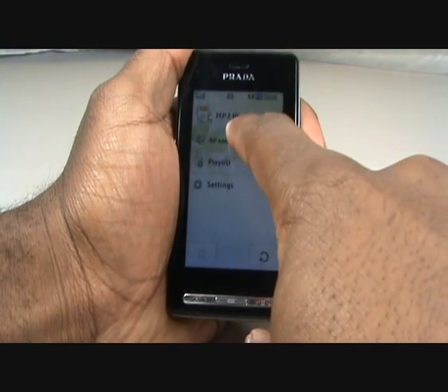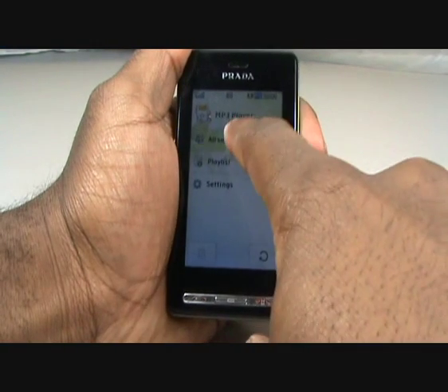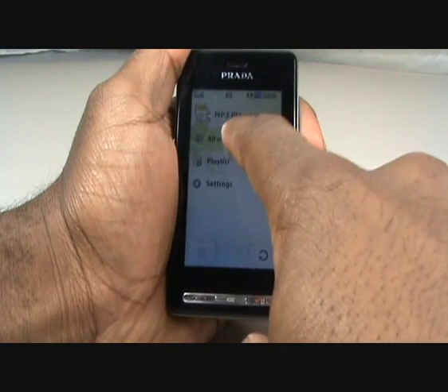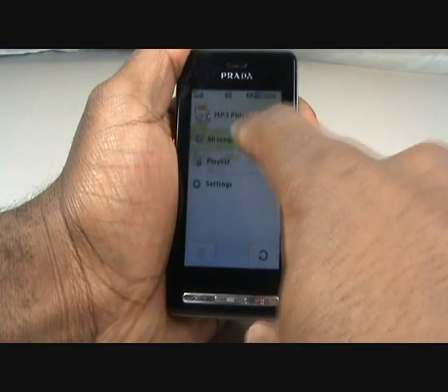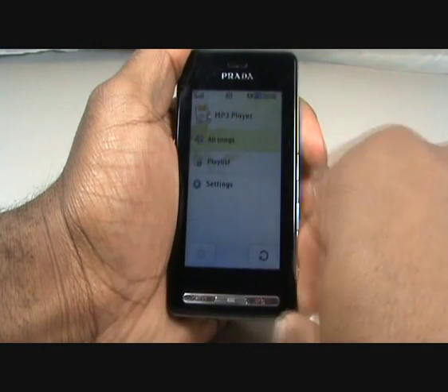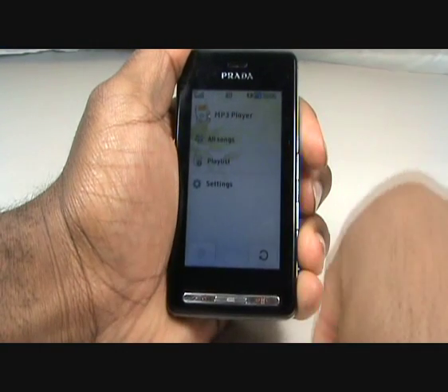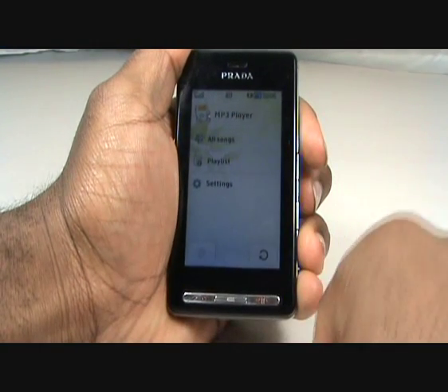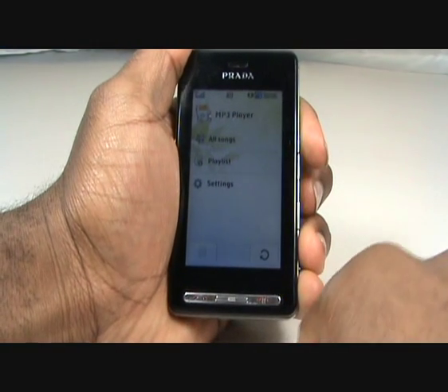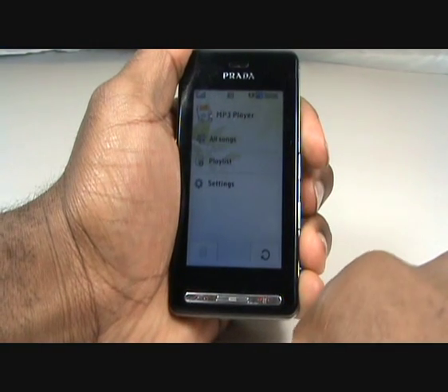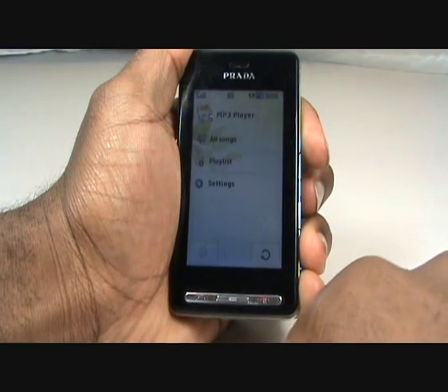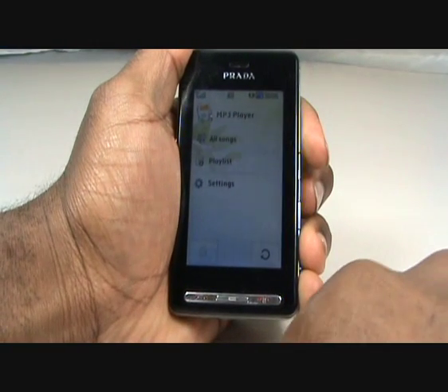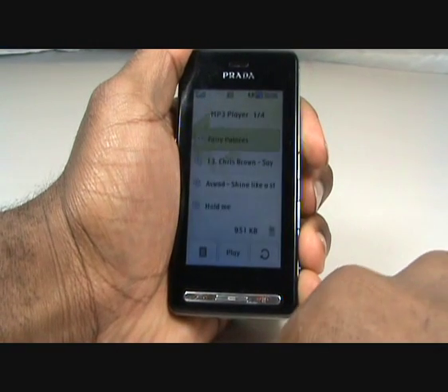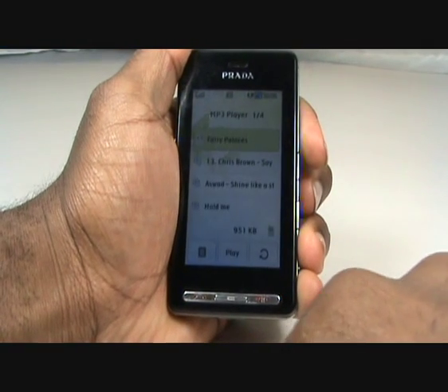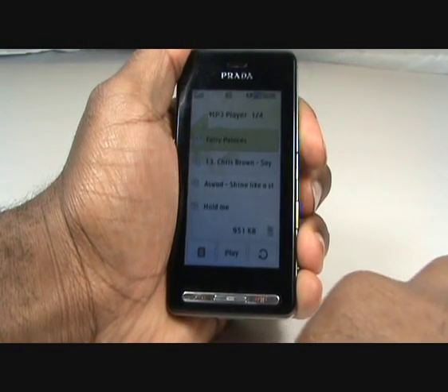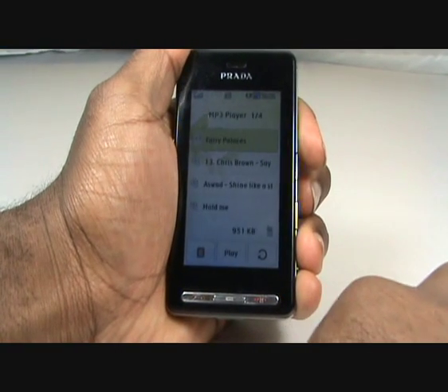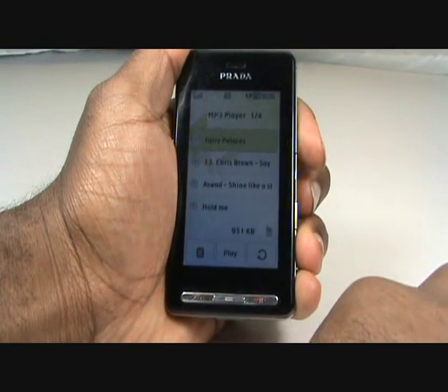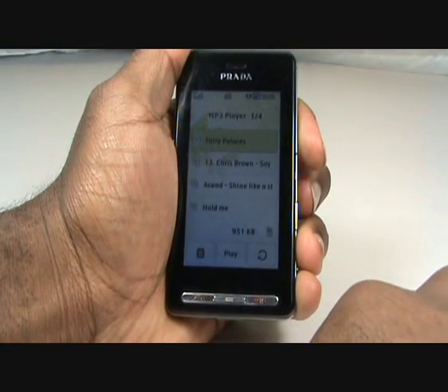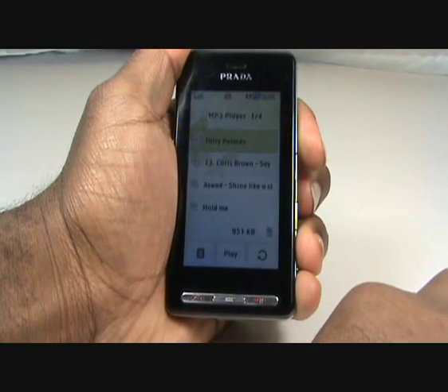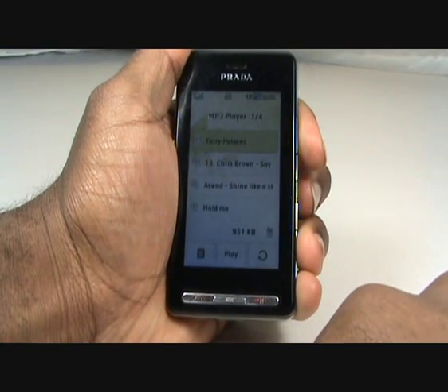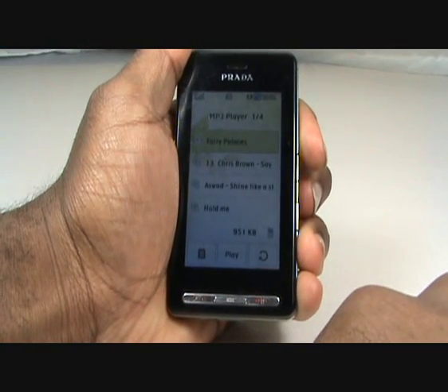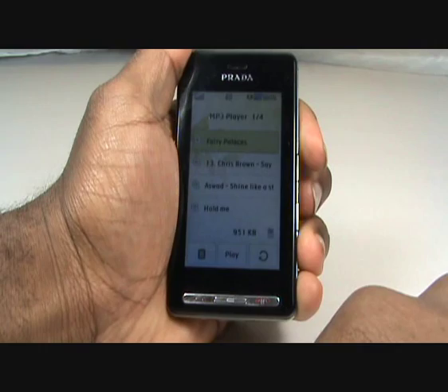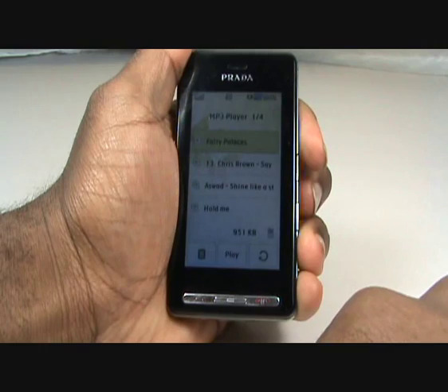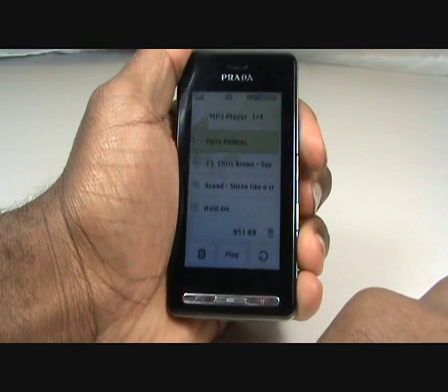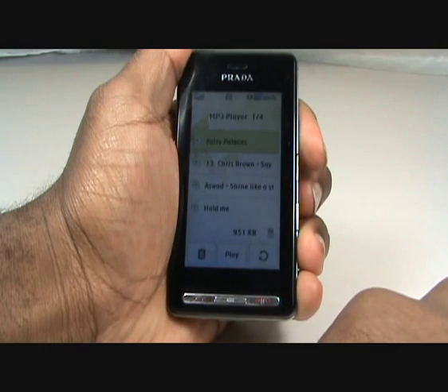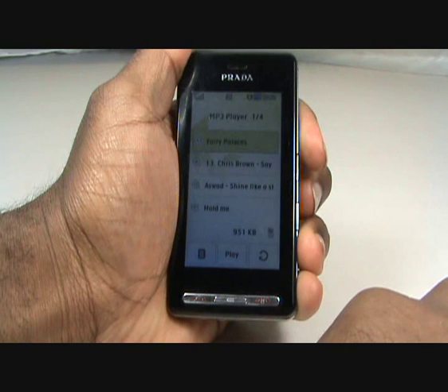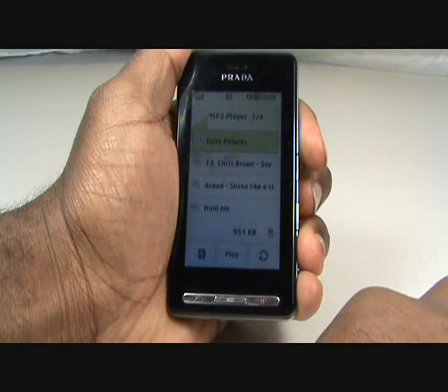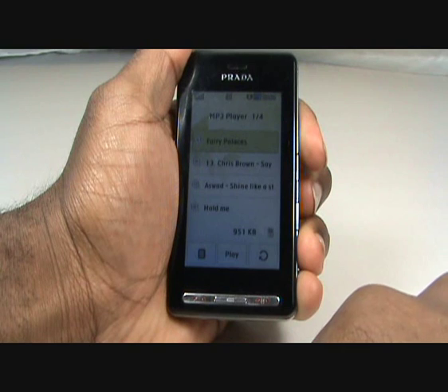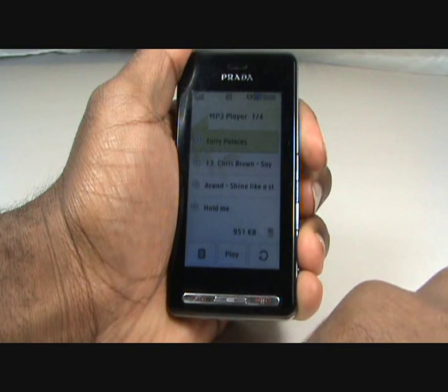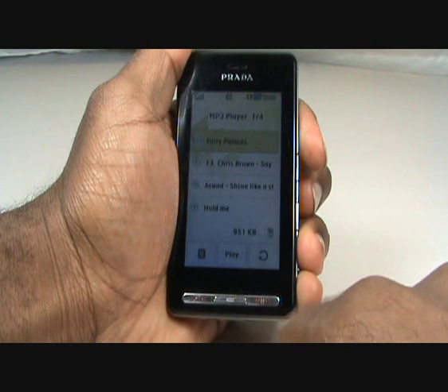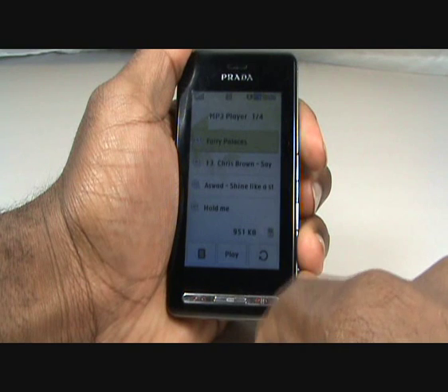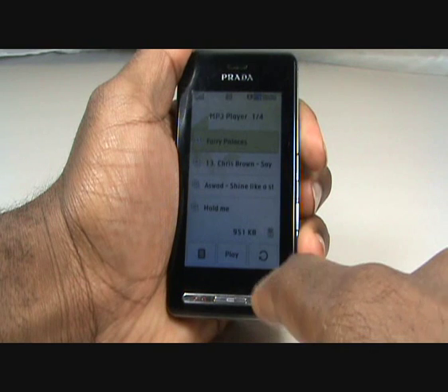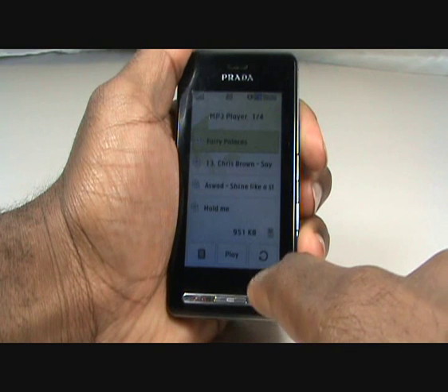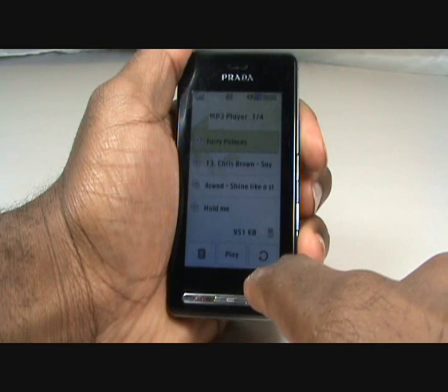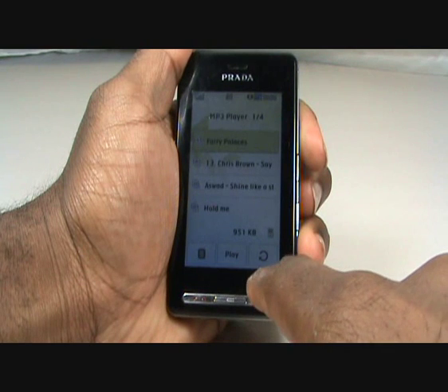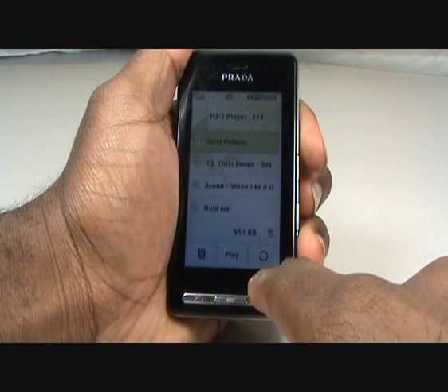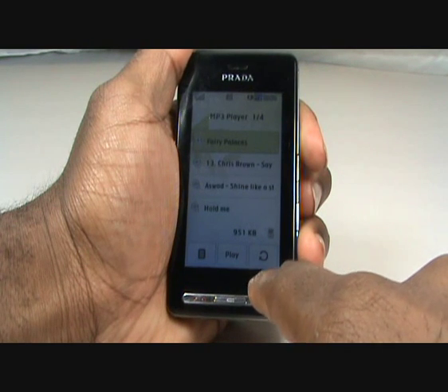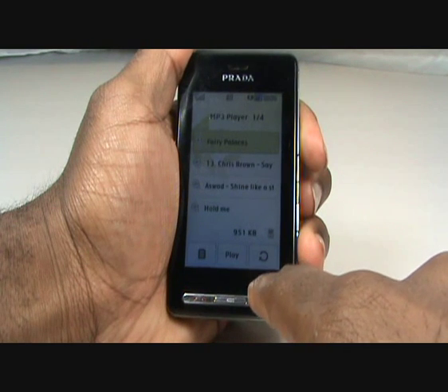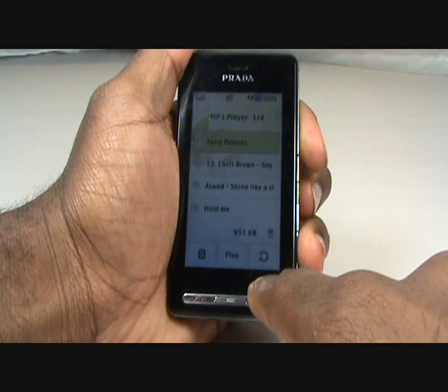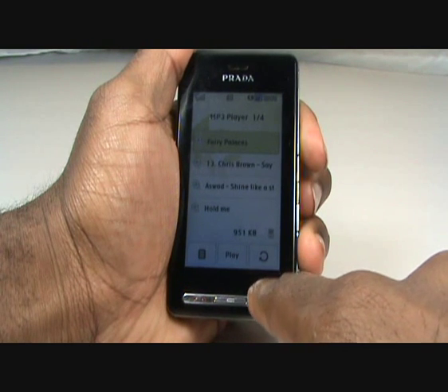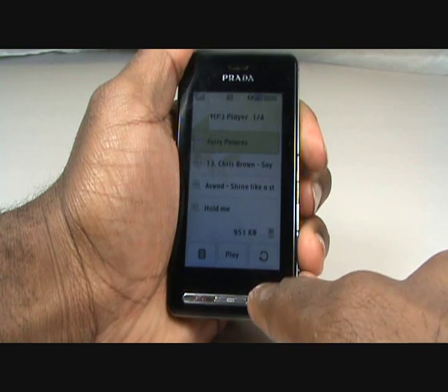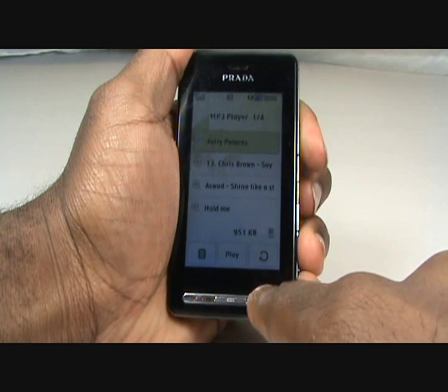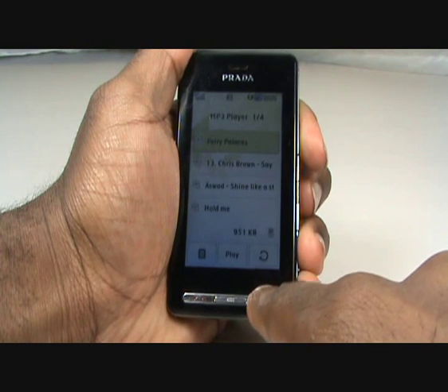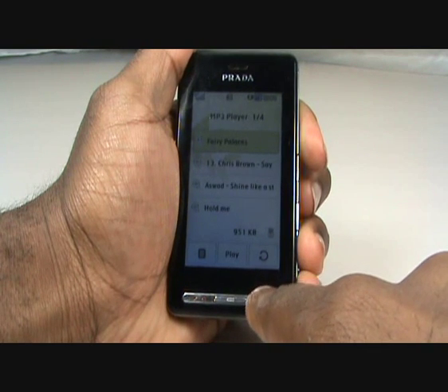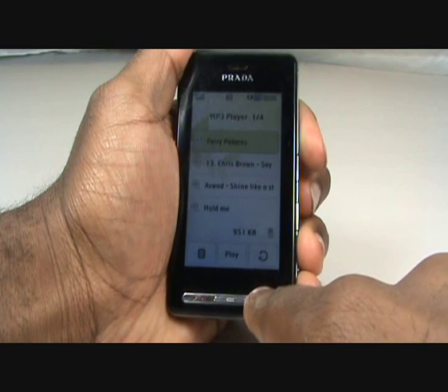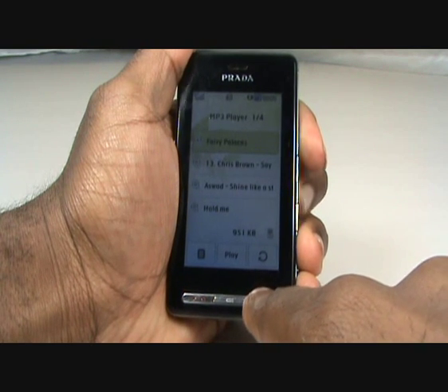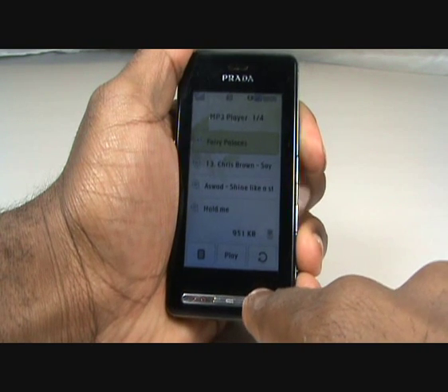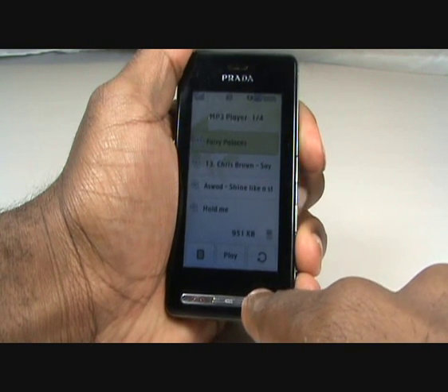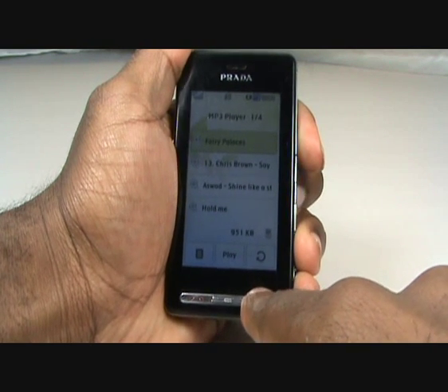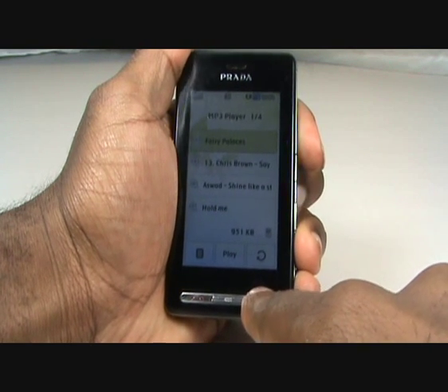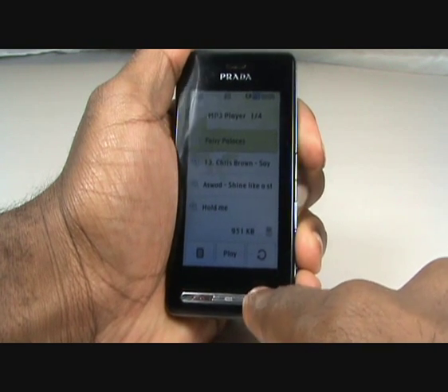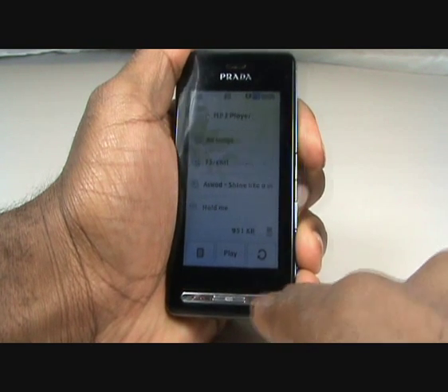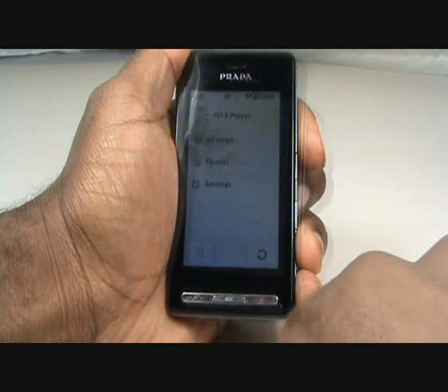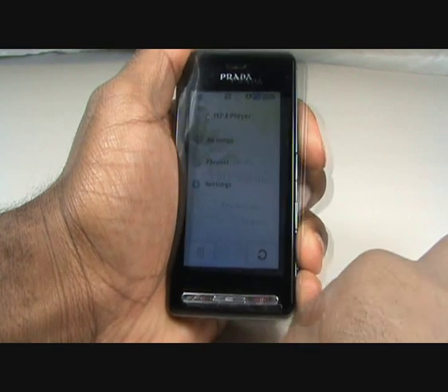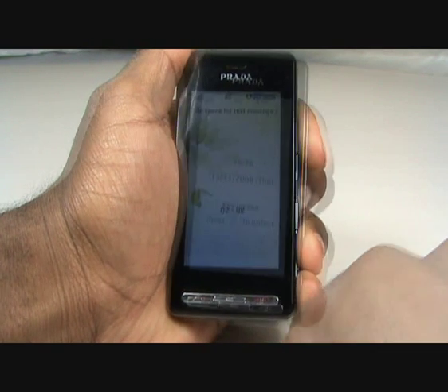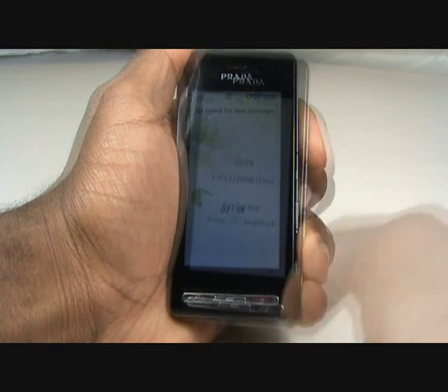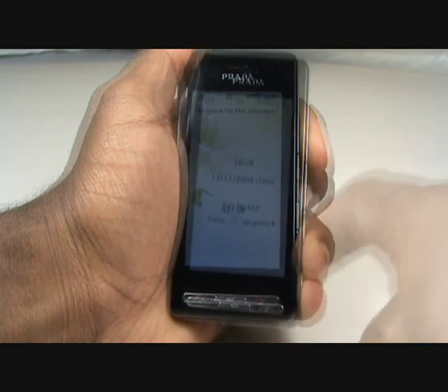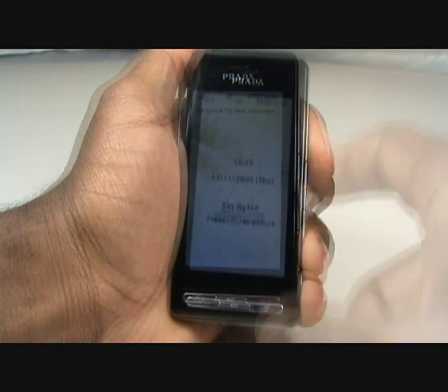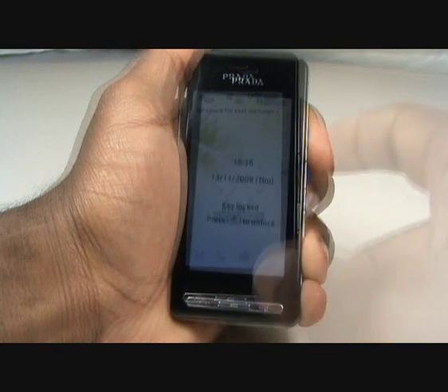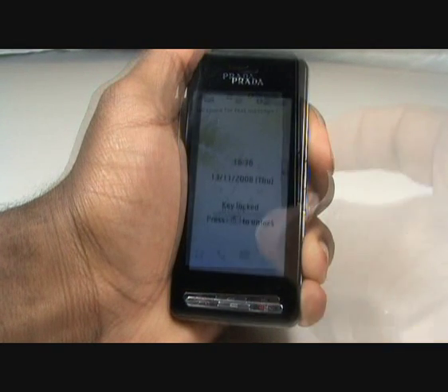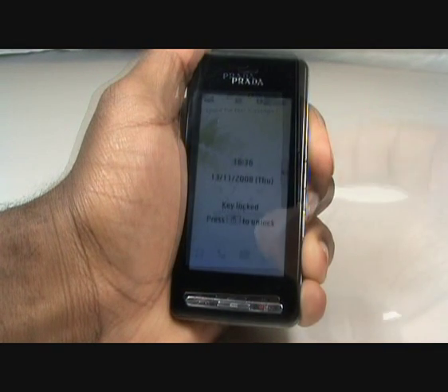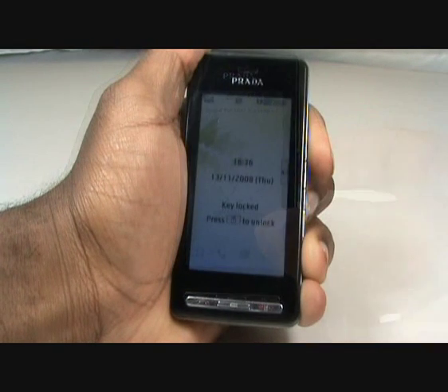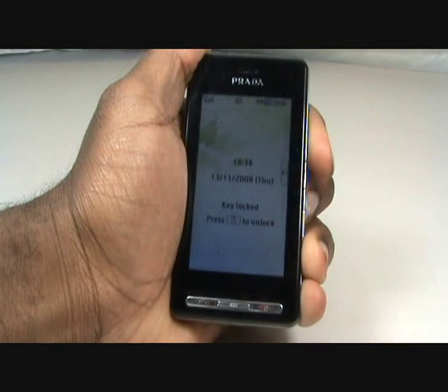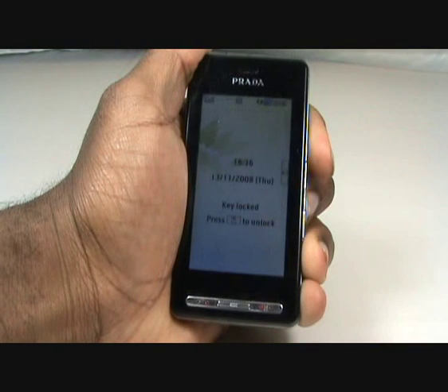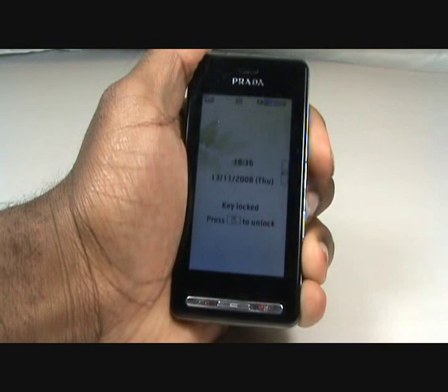Whether you are surfing the web, using the MP3 player, or sending a text message, just a simple human touch will take you through the LG Prada.